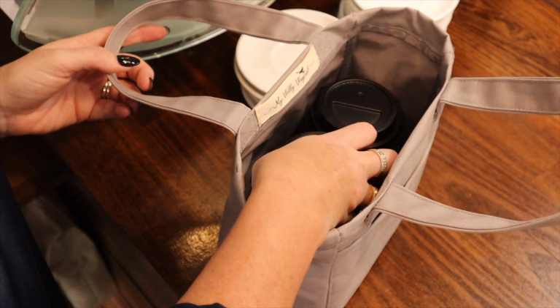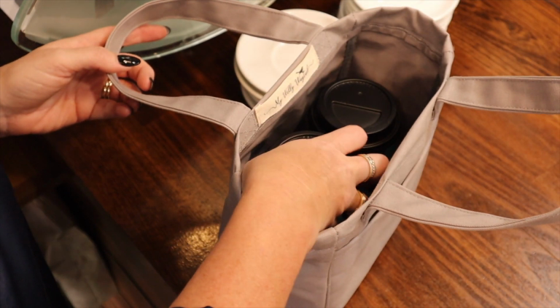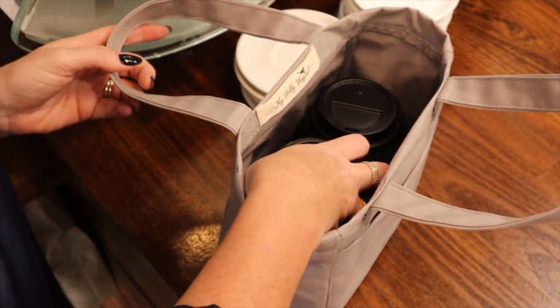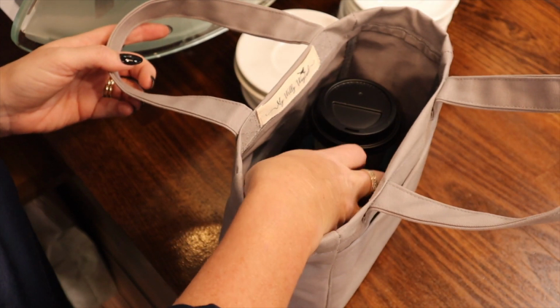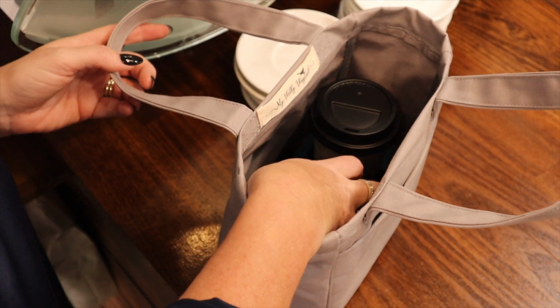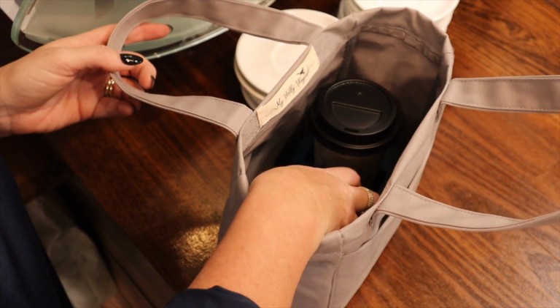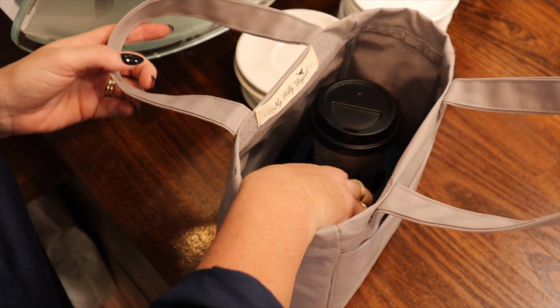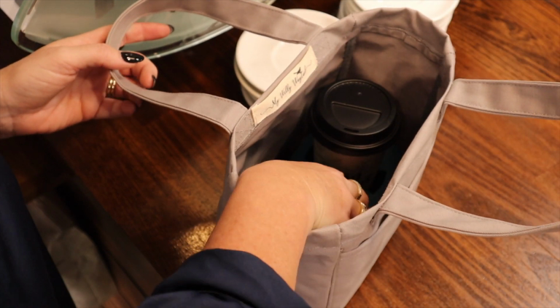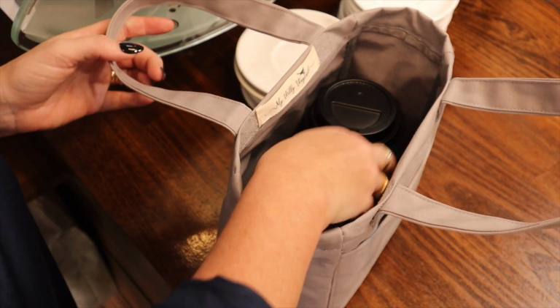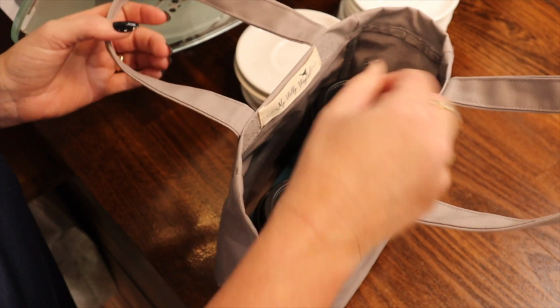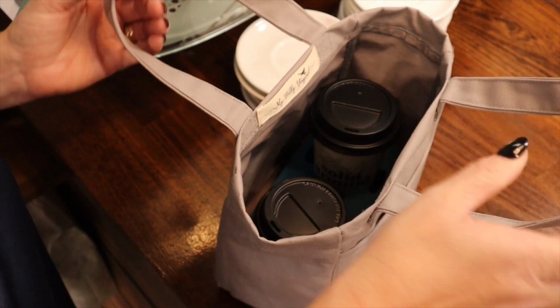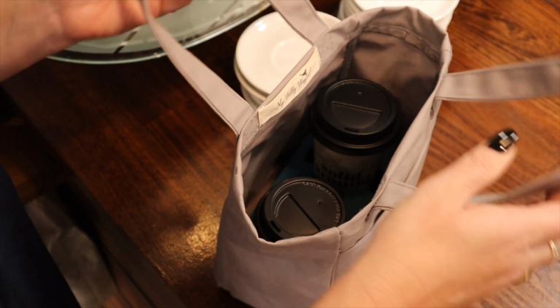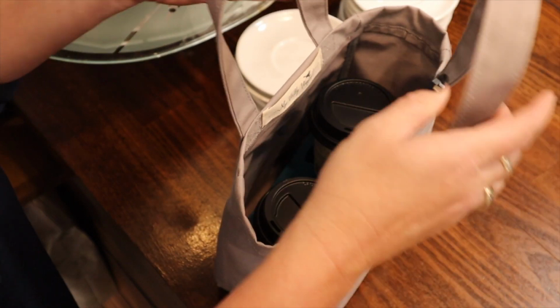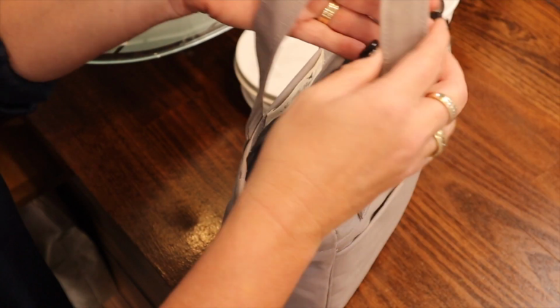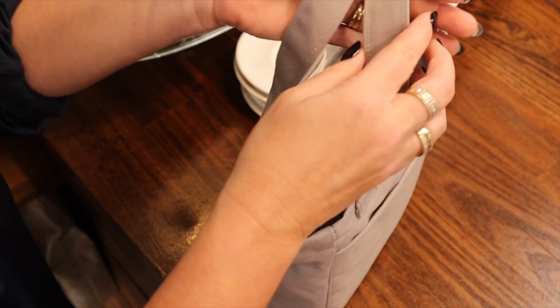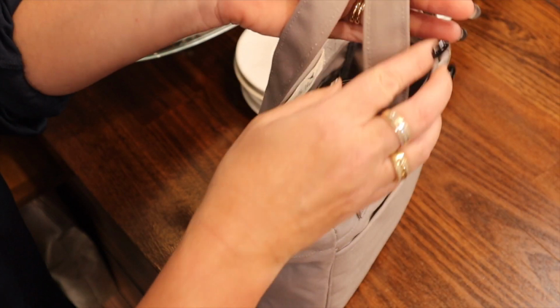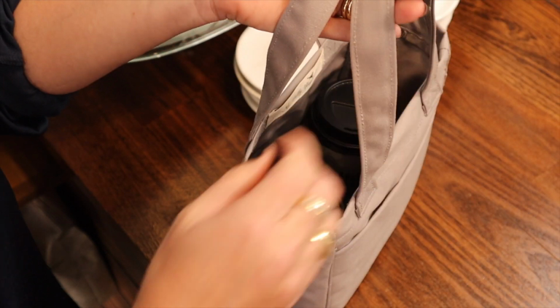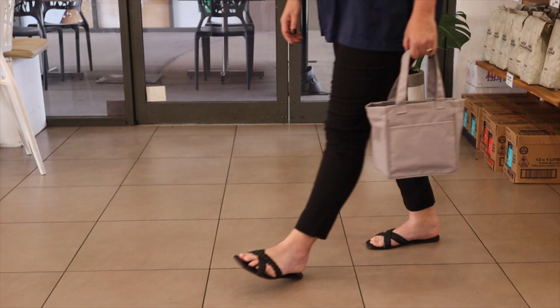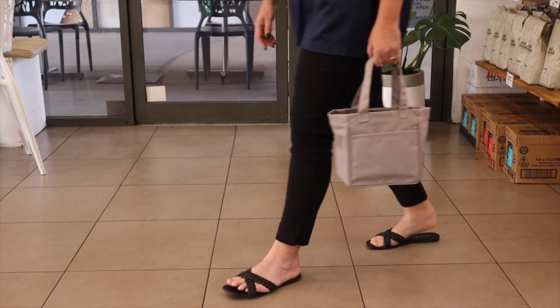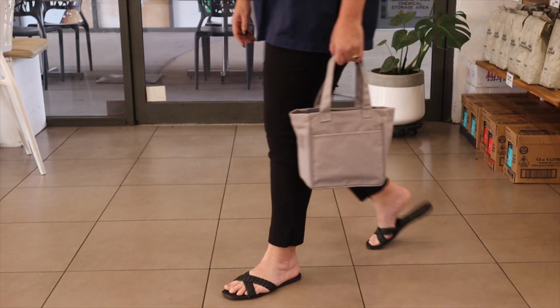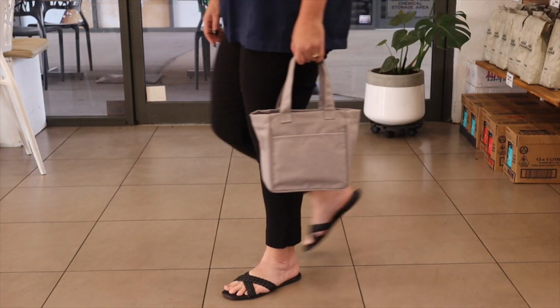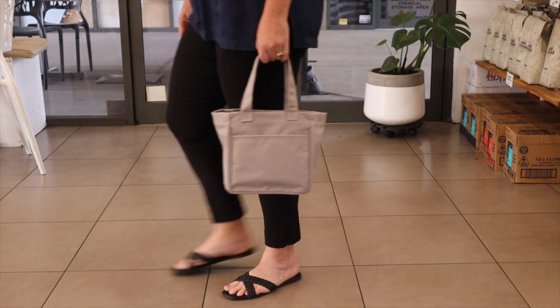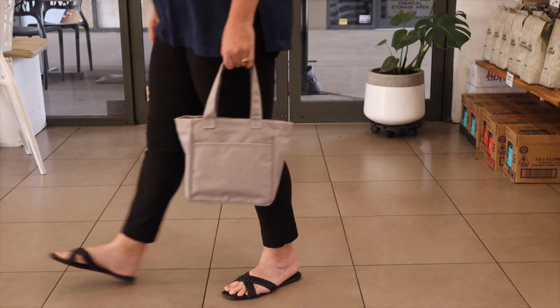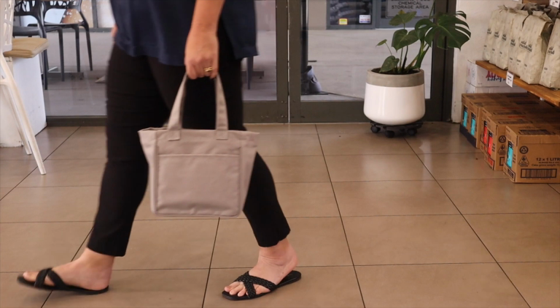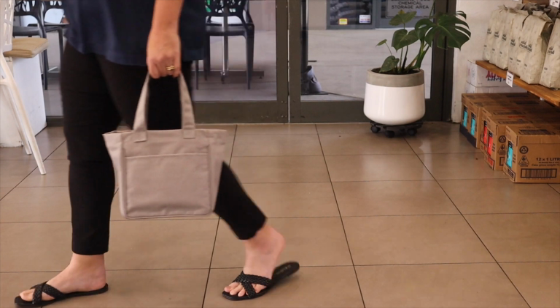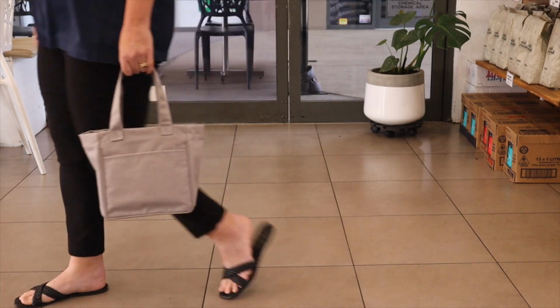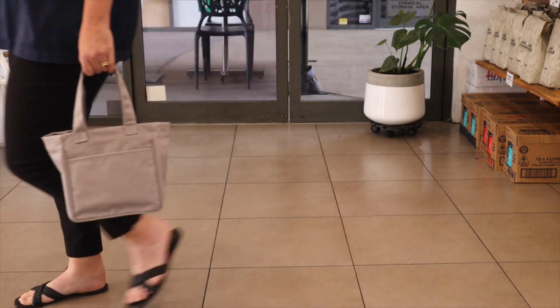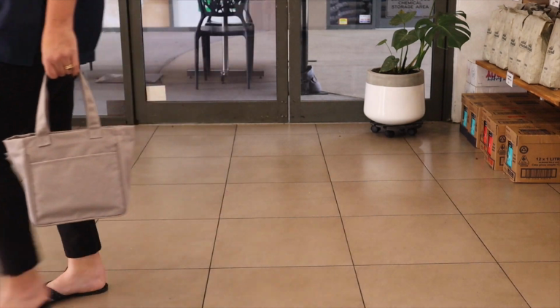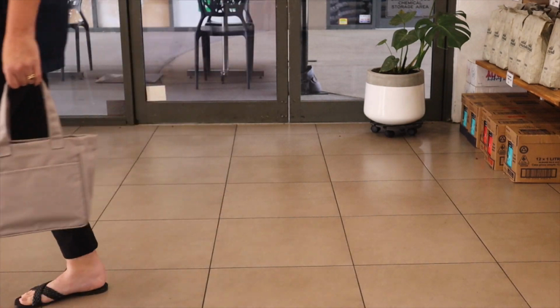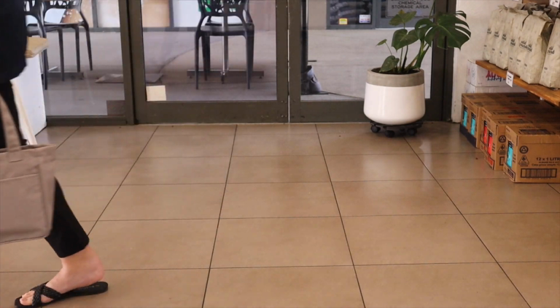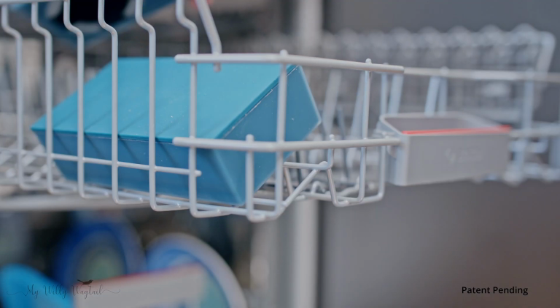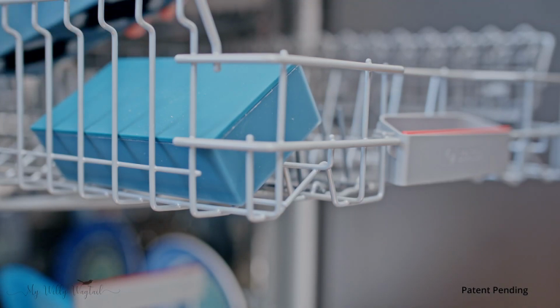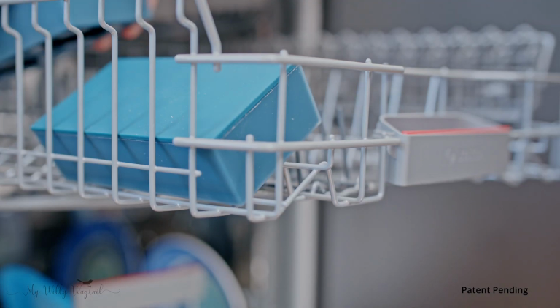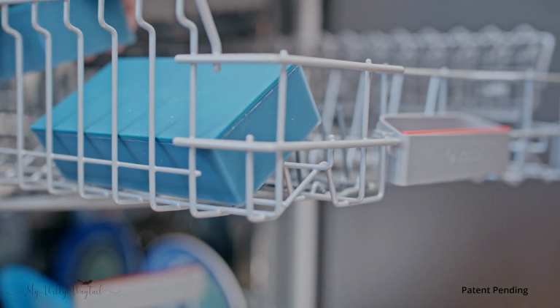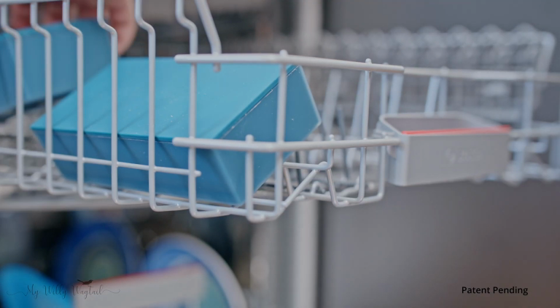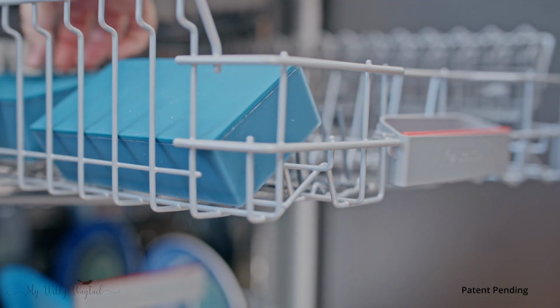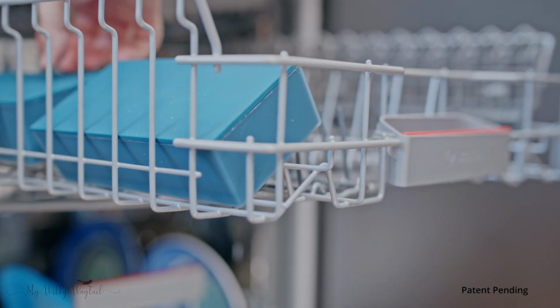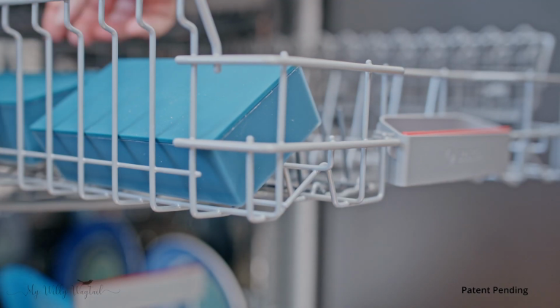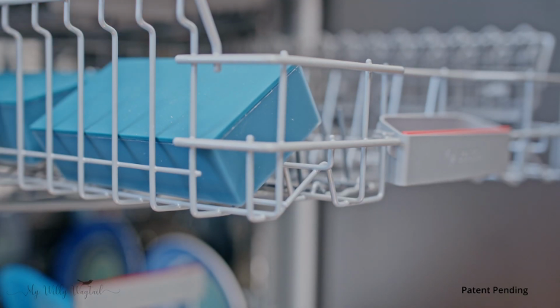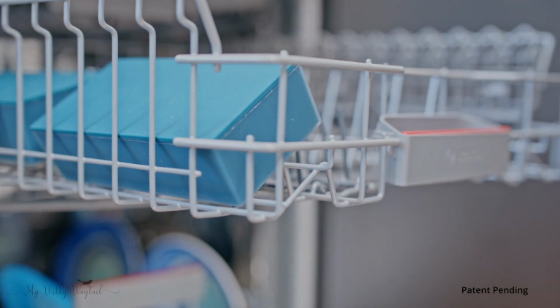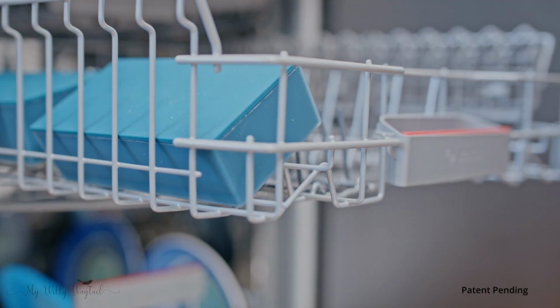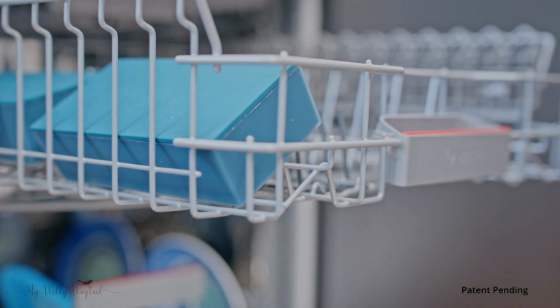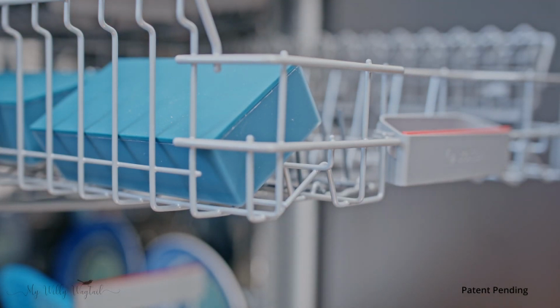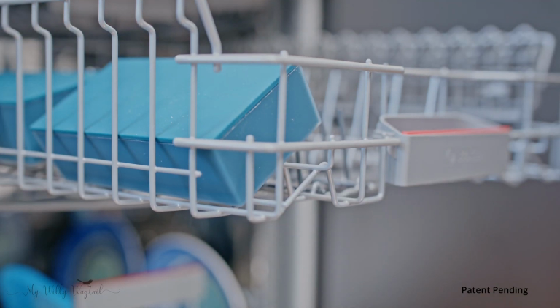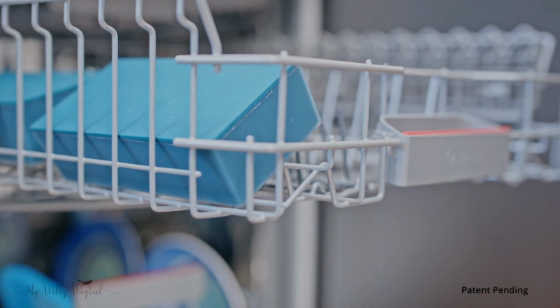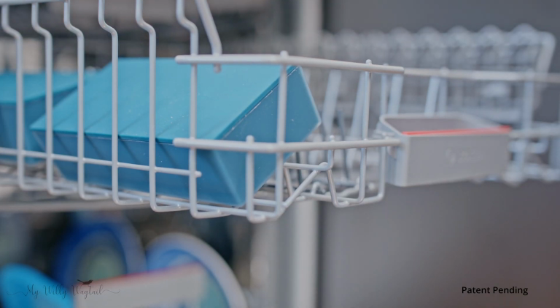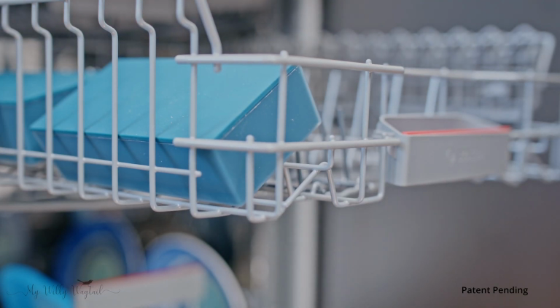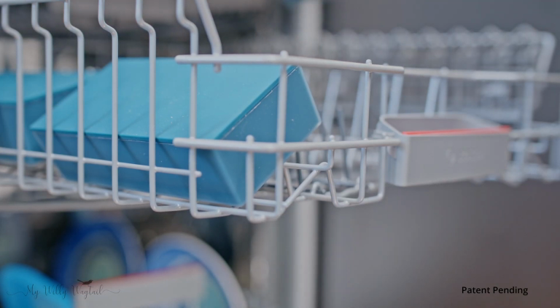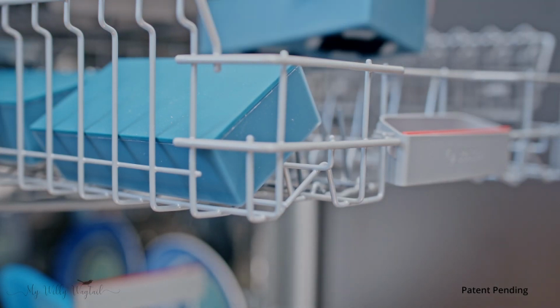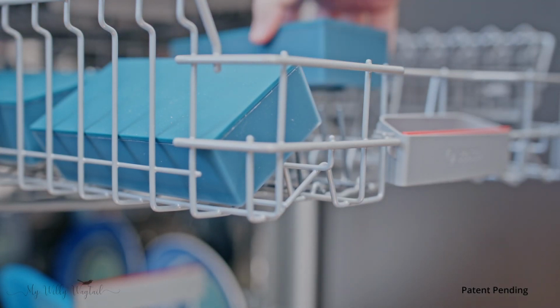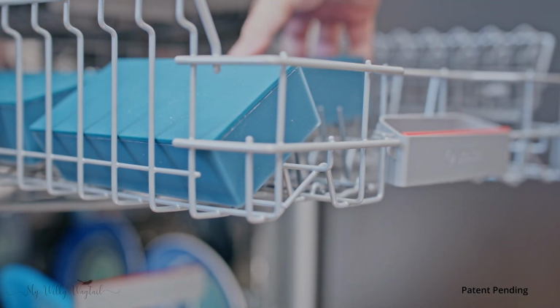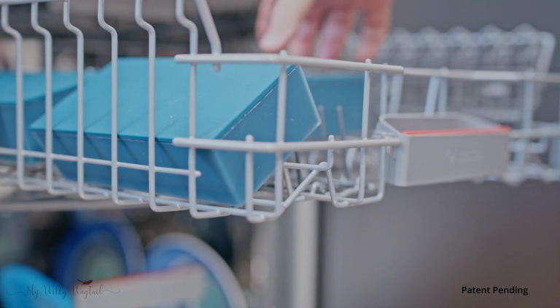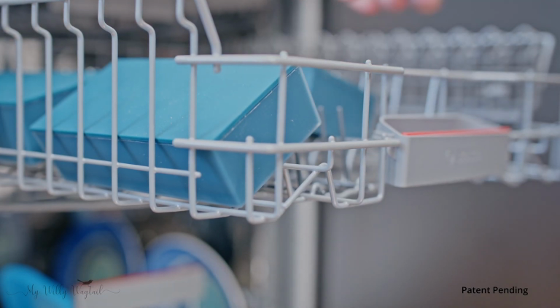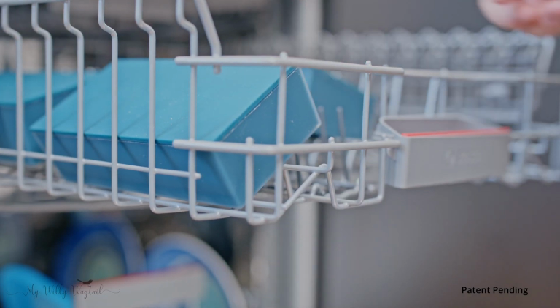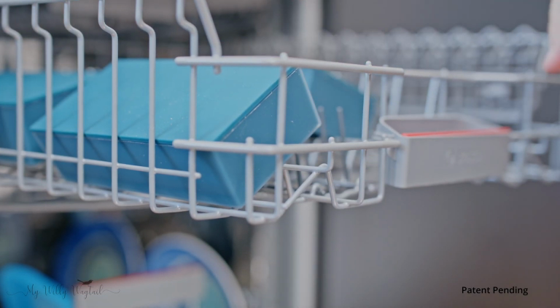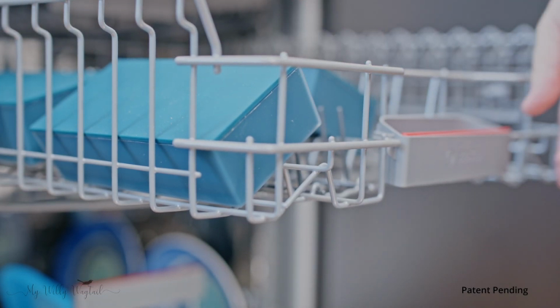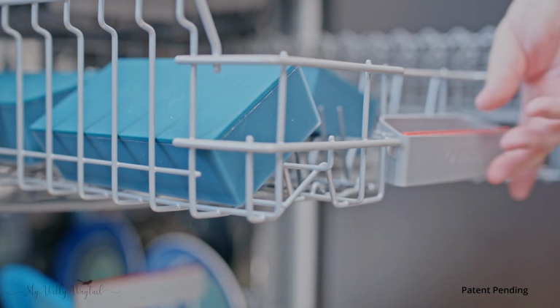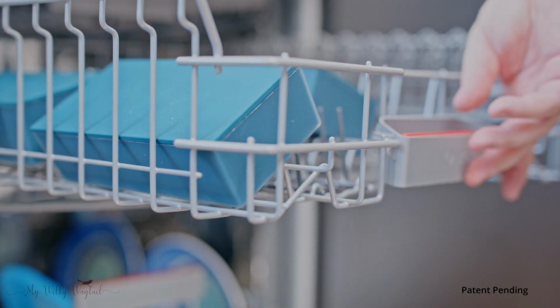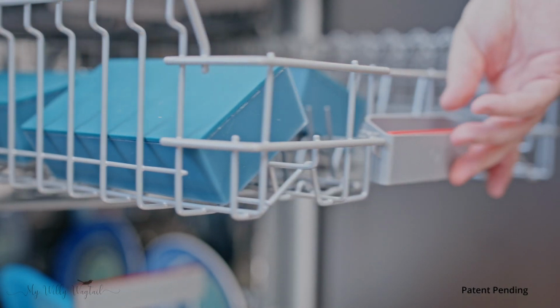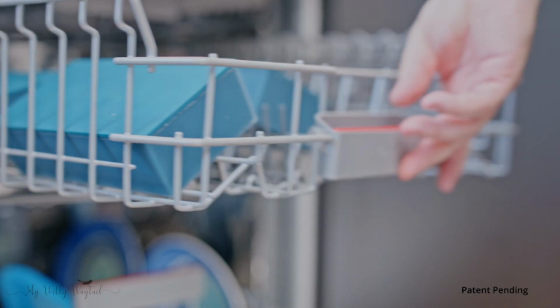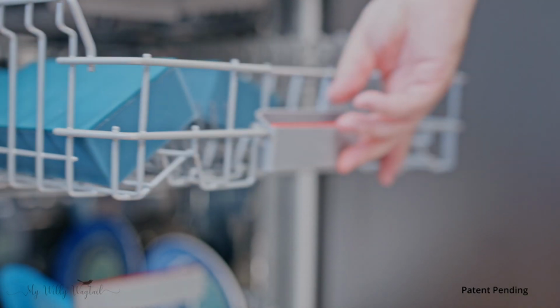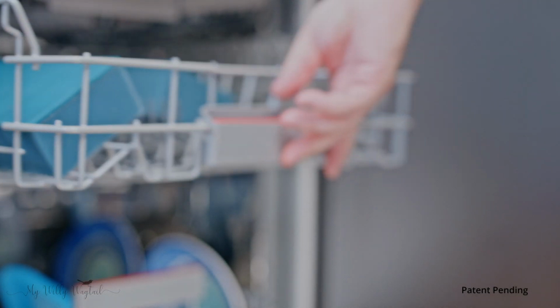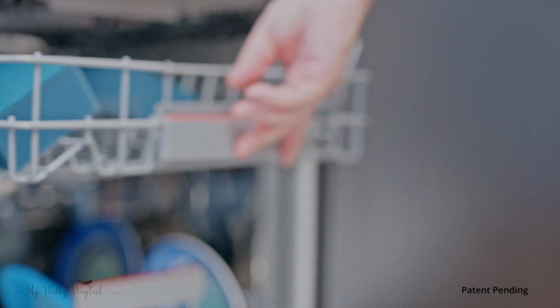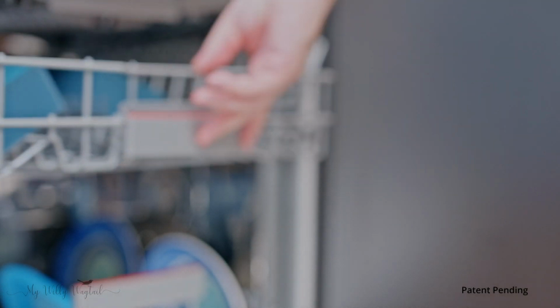When you're finished, just wipe the bag clean and, if needs be, pop the silicone carrier in the dishwasher to keep it hygienically clean.